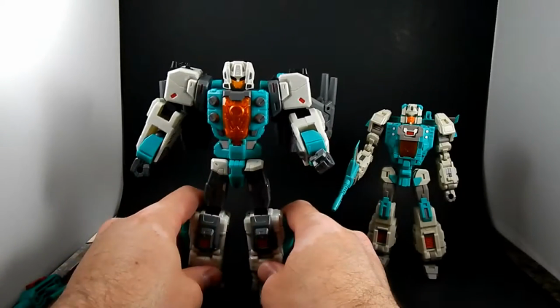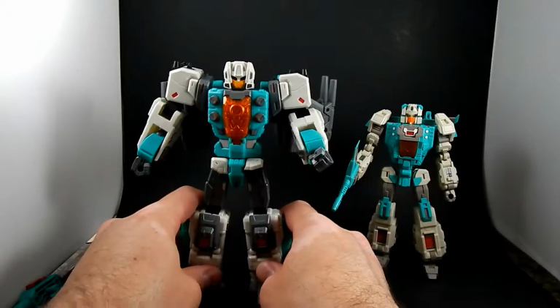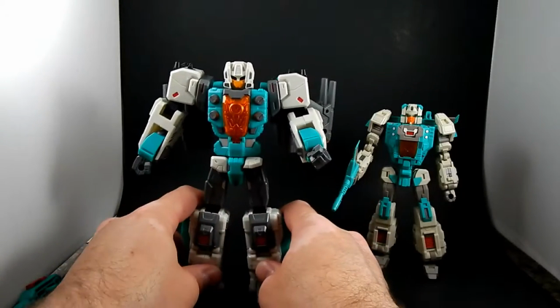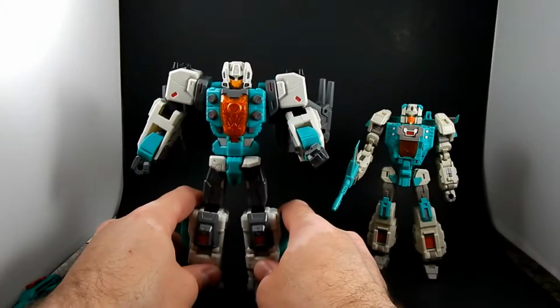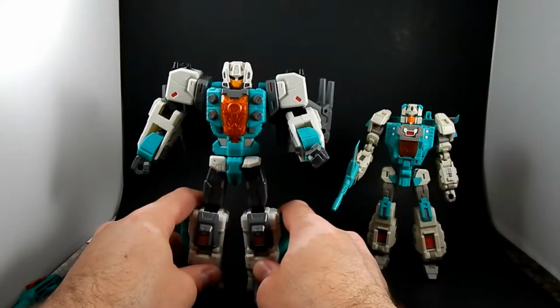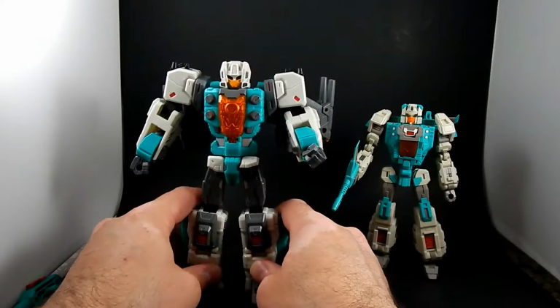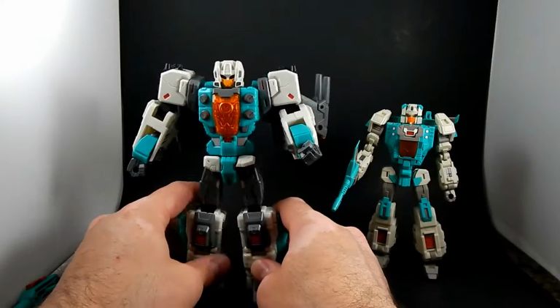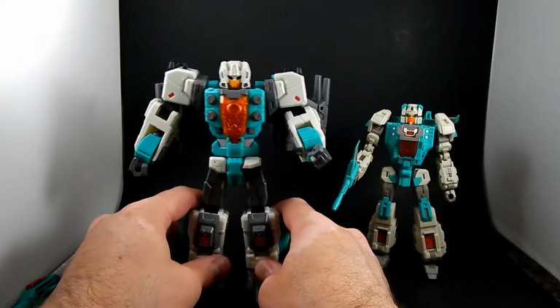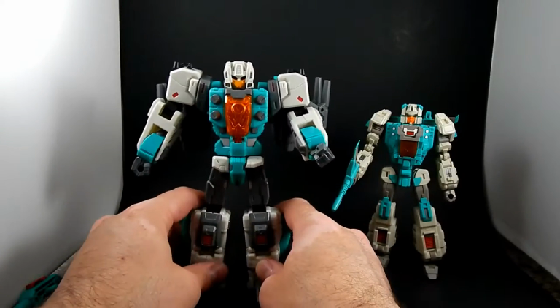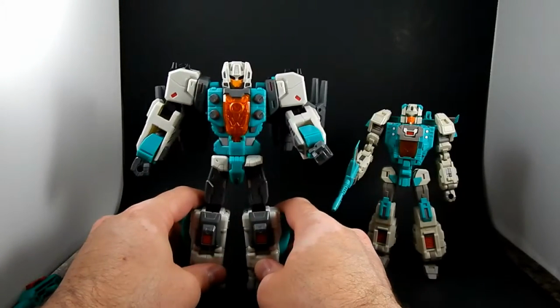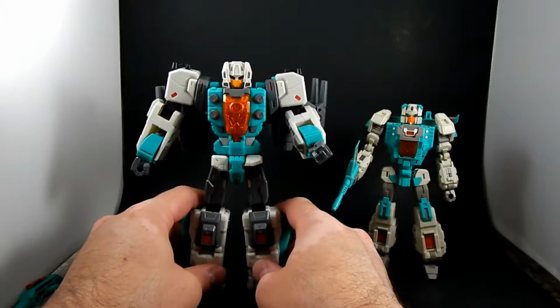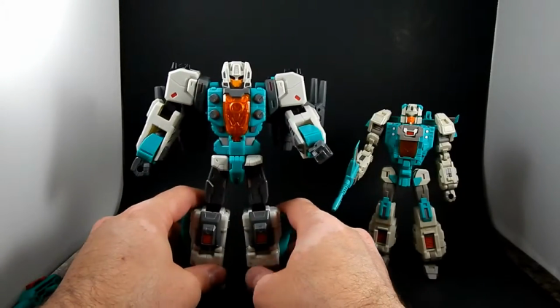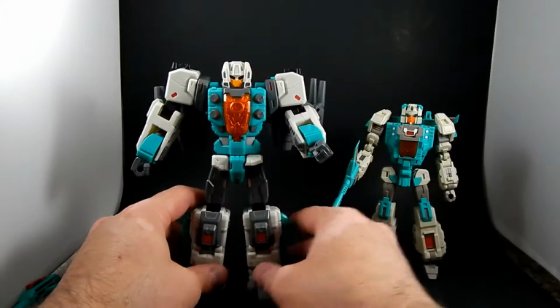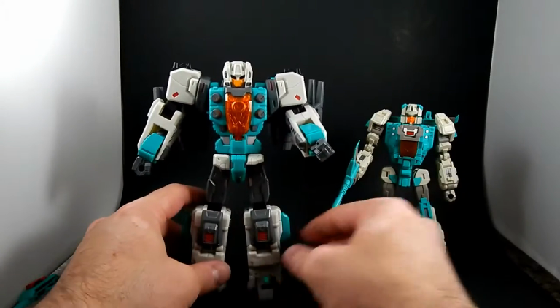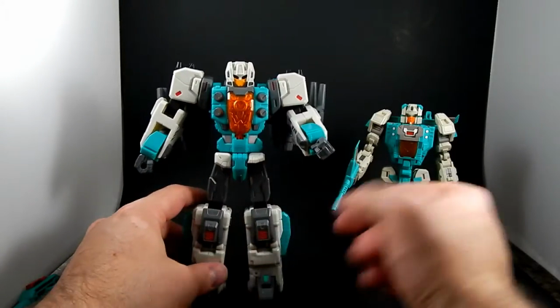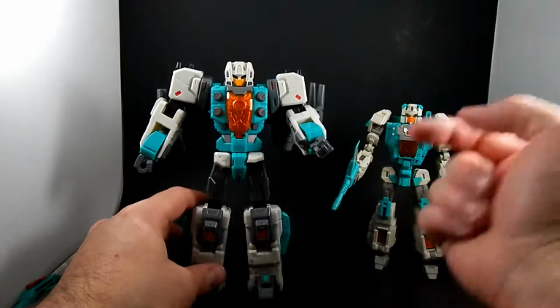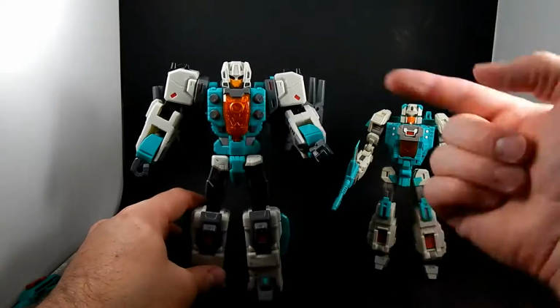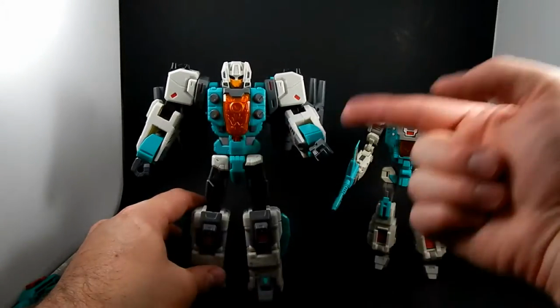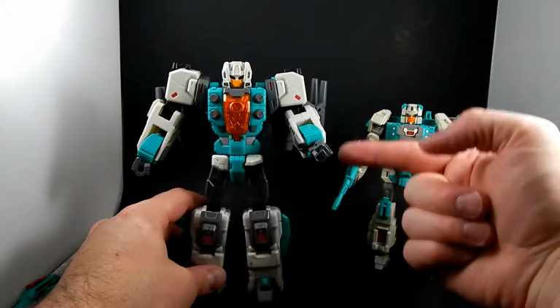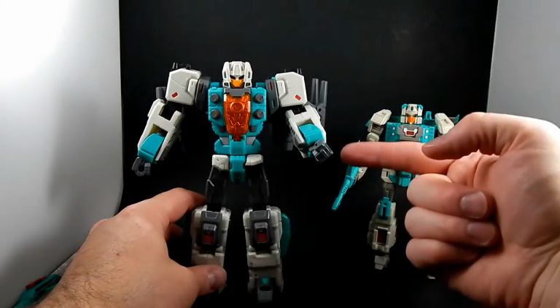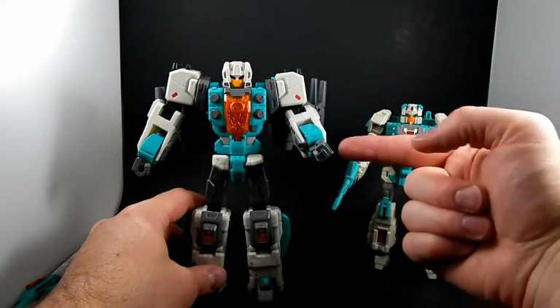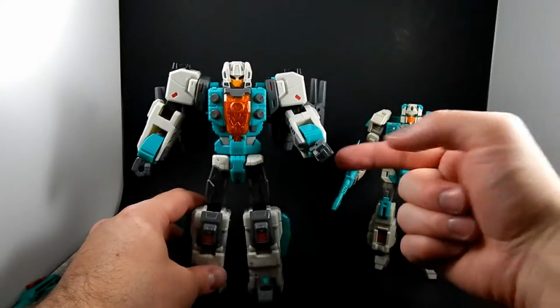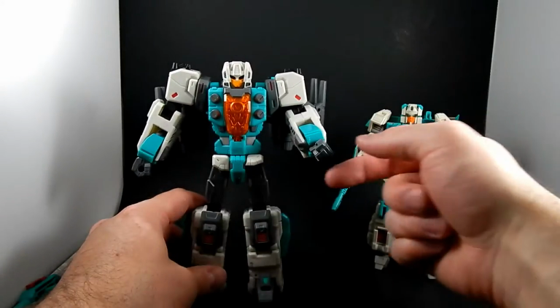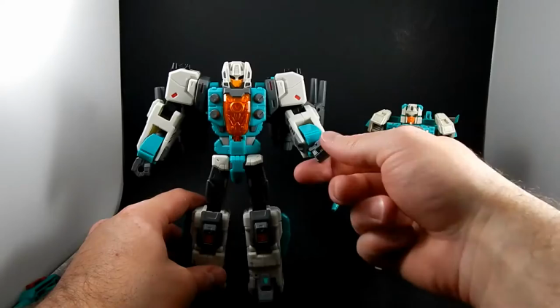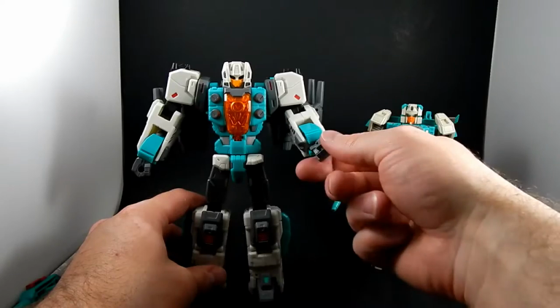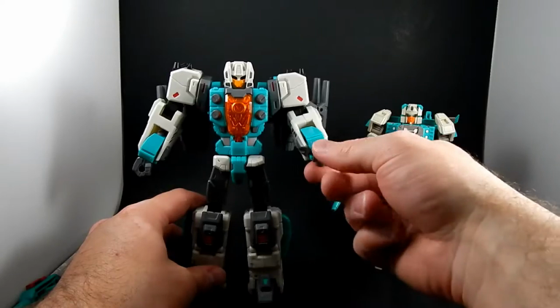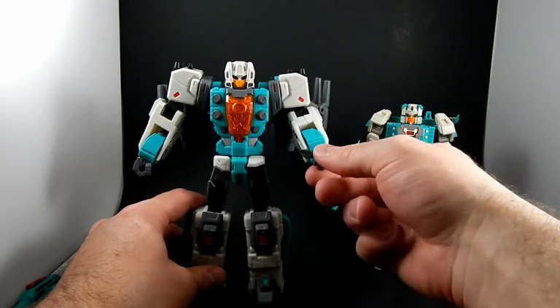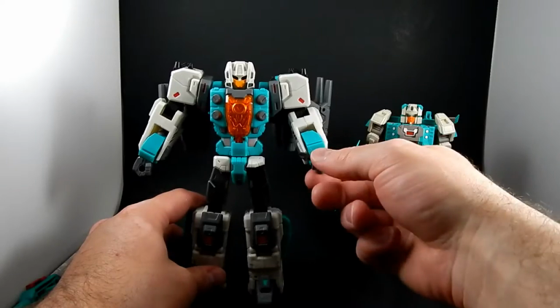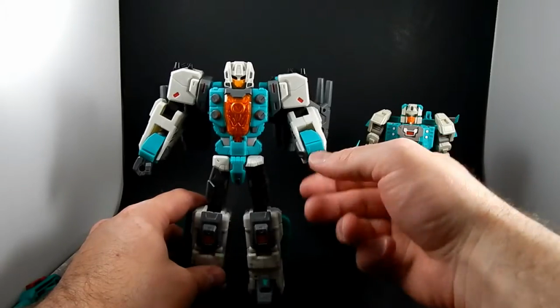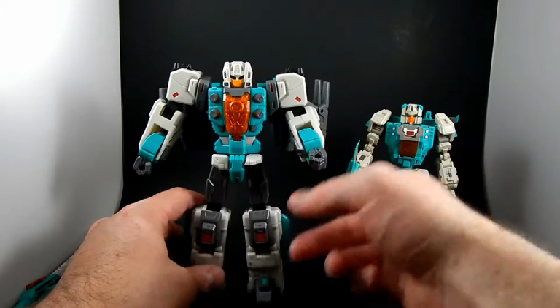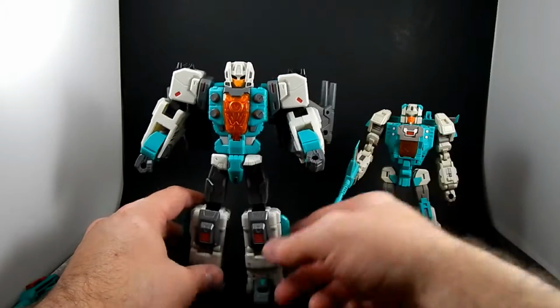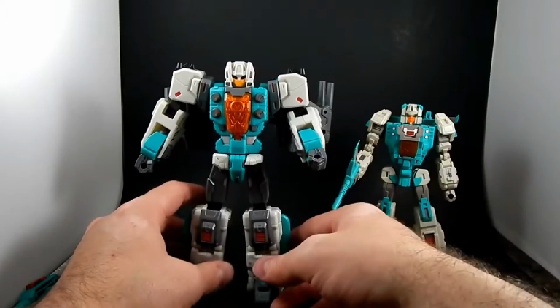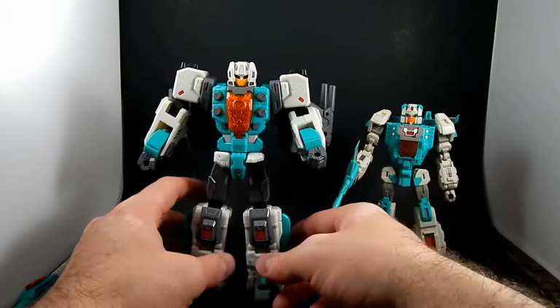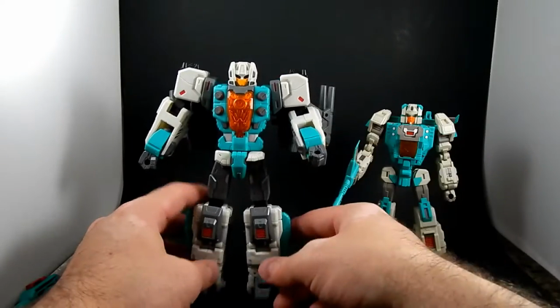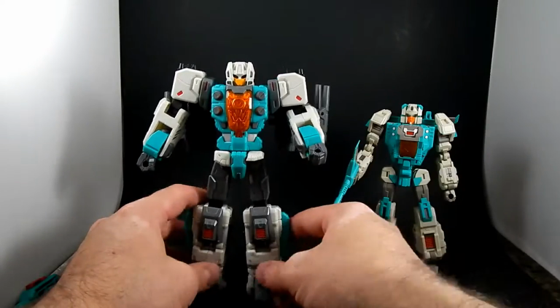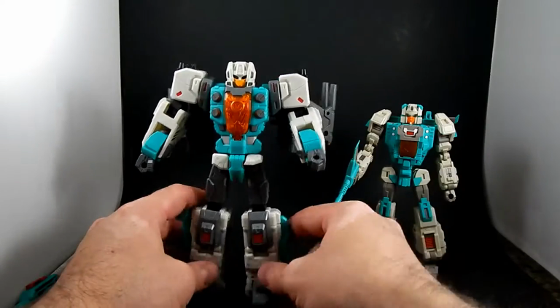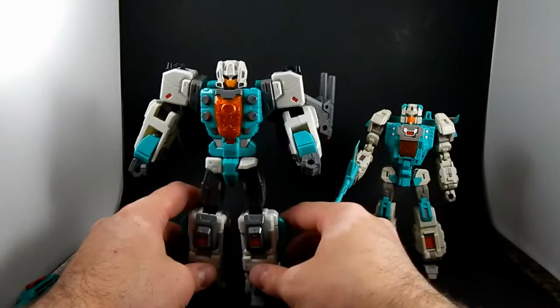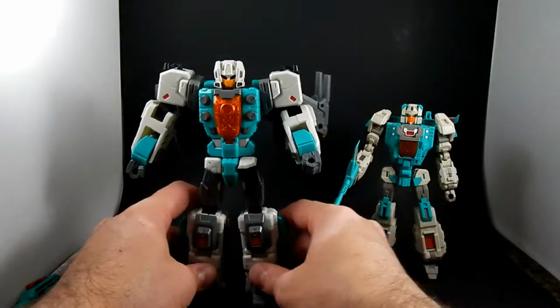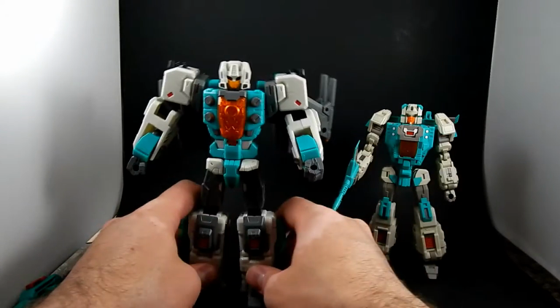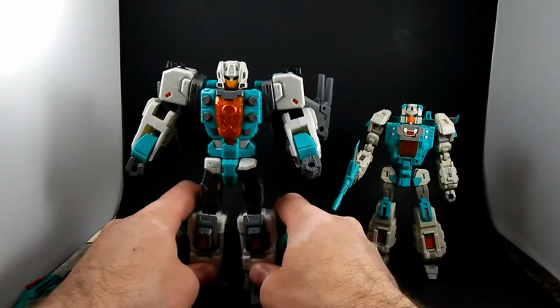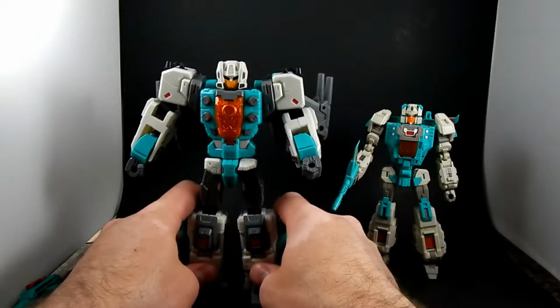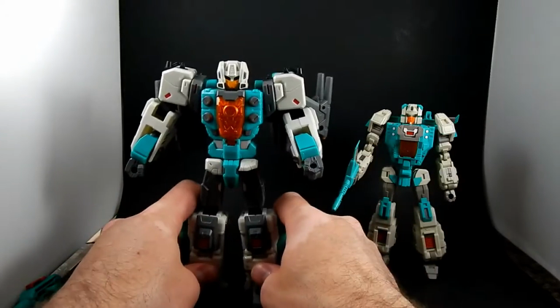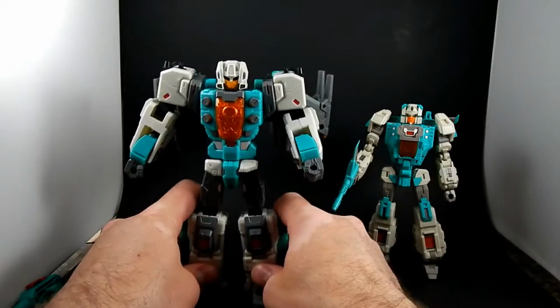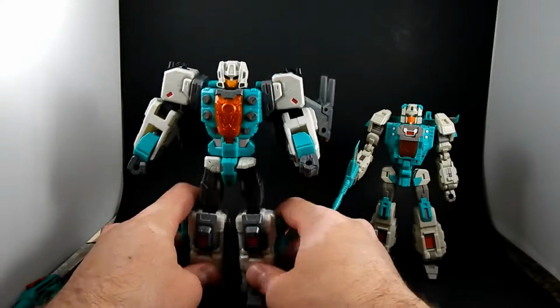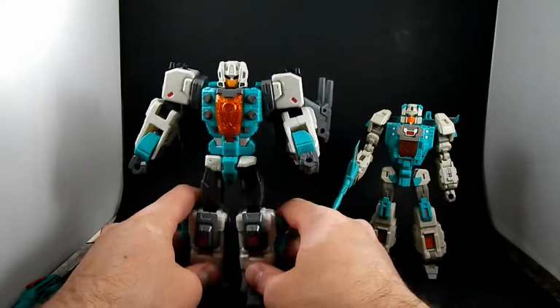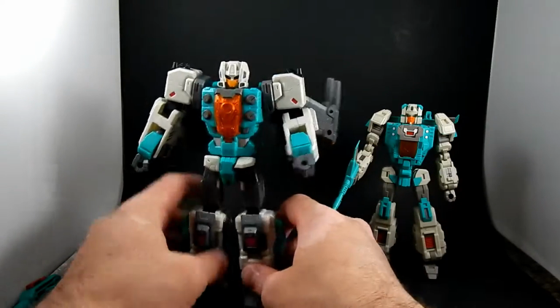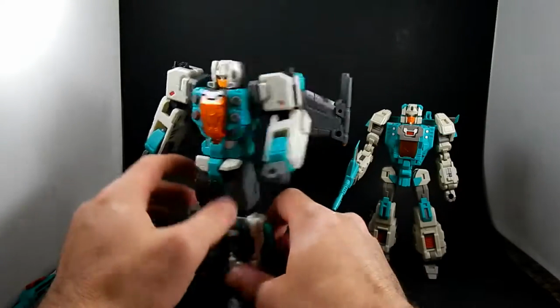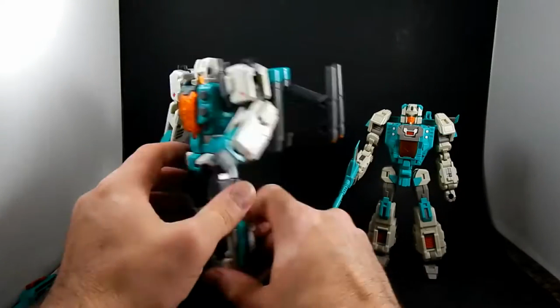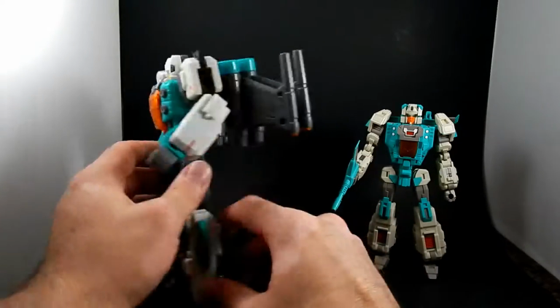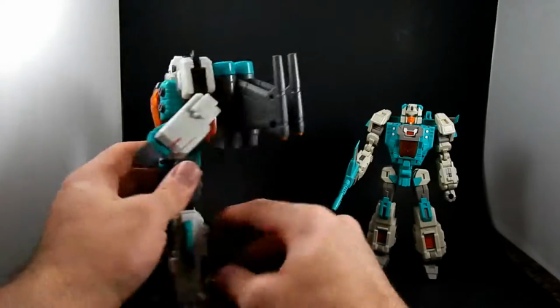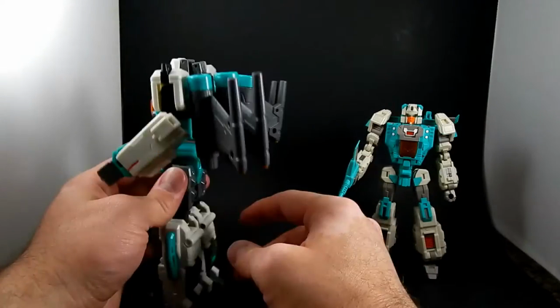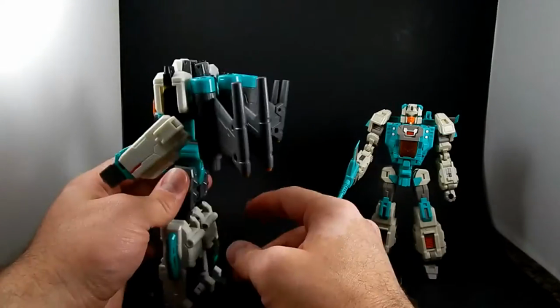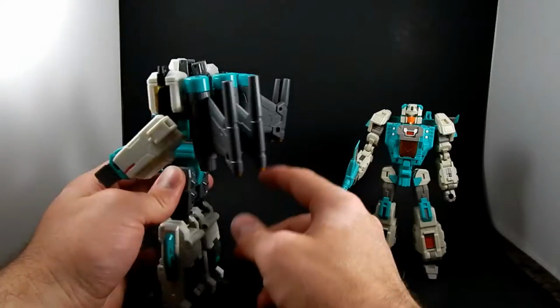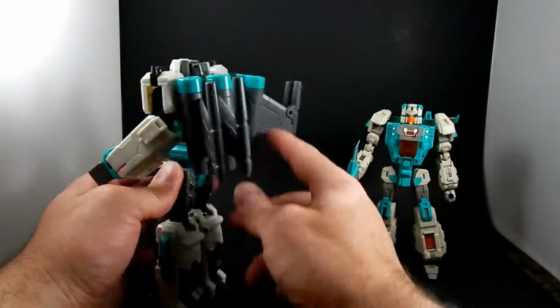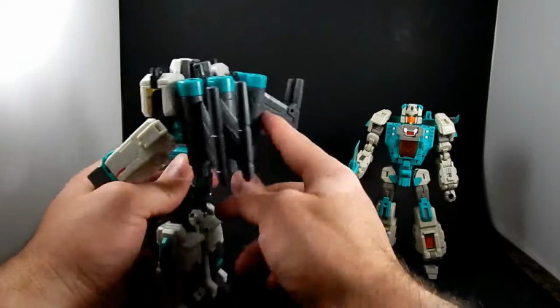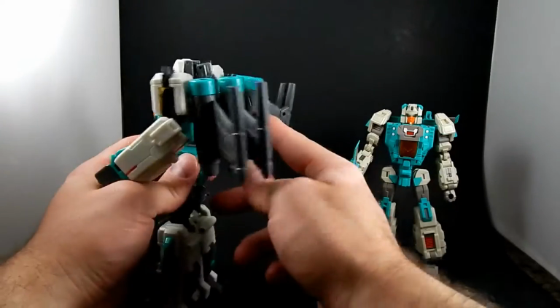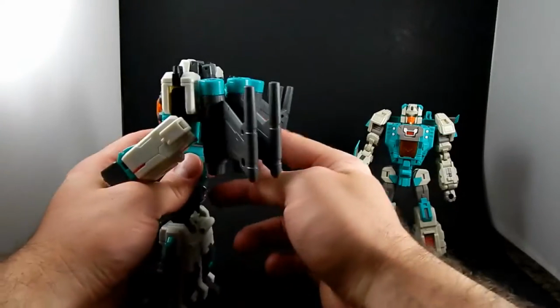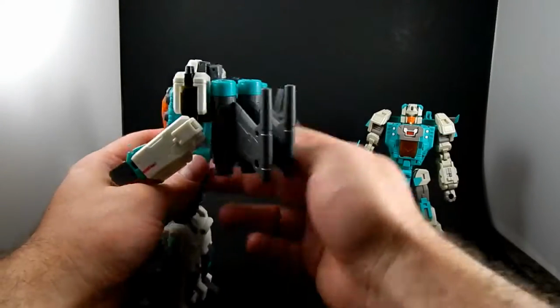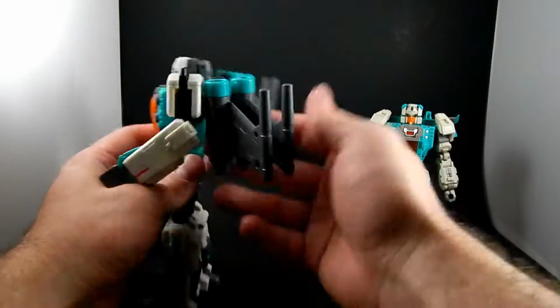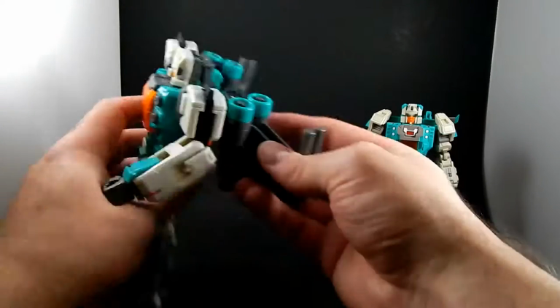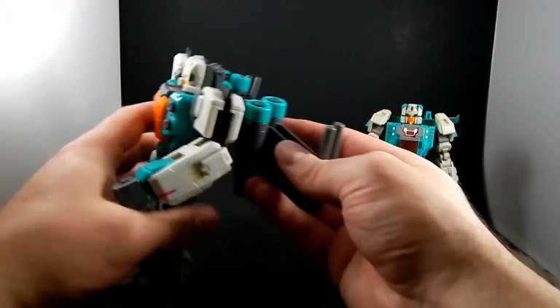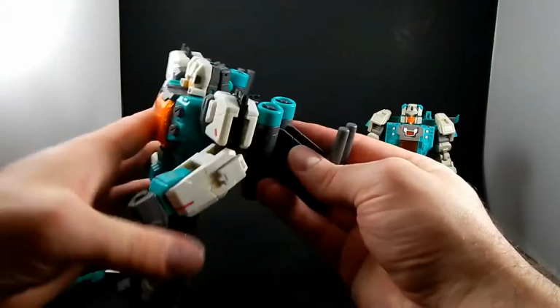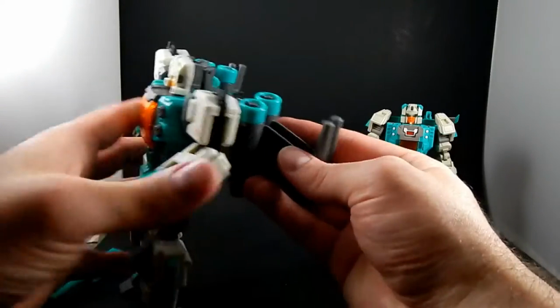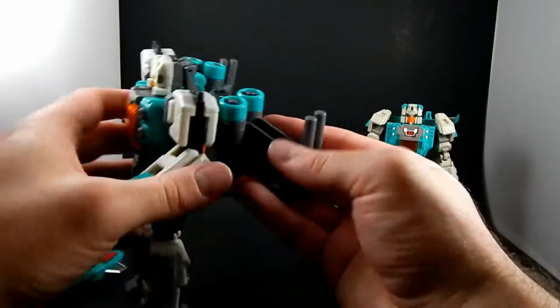I'd actually say poseability is about the same, but I favor Brainwave ever so slightly — though it has the hindrance of this backpack.